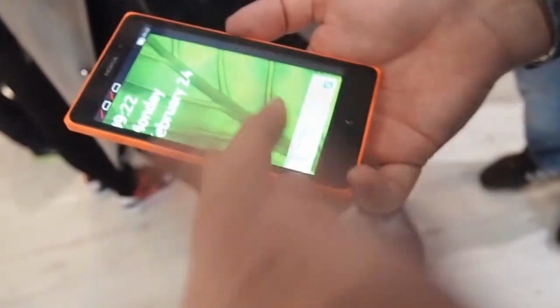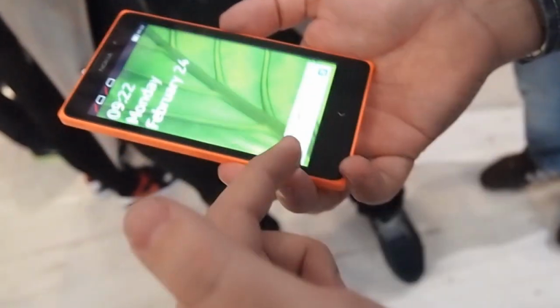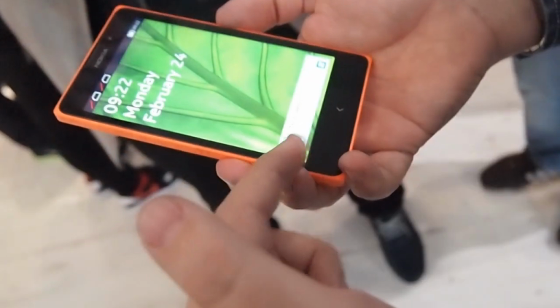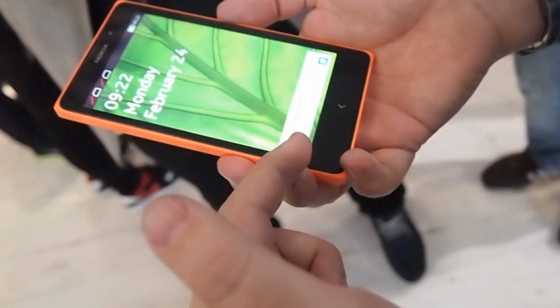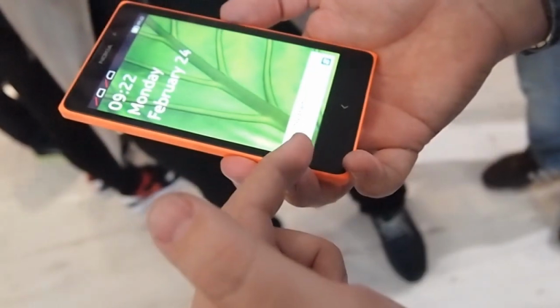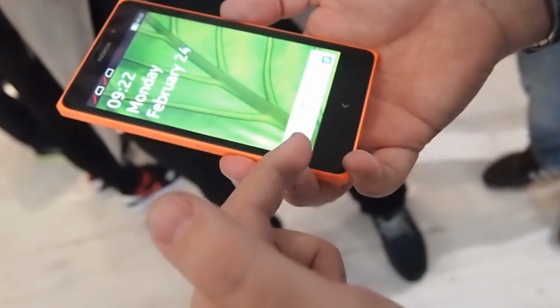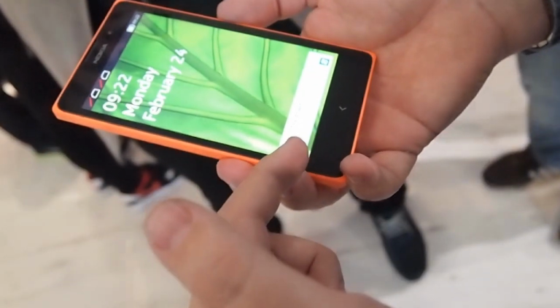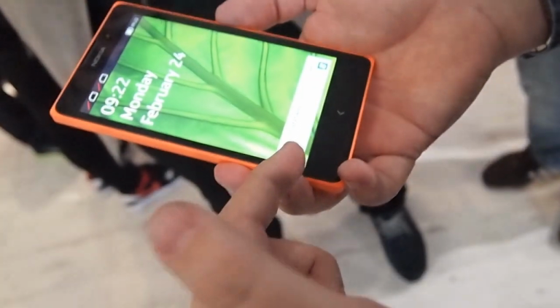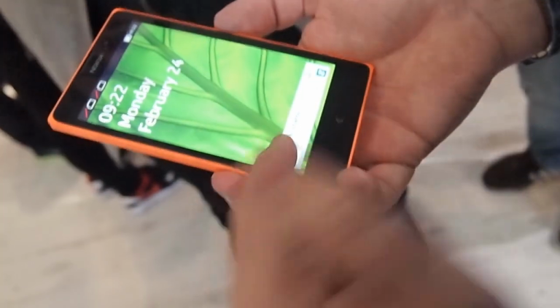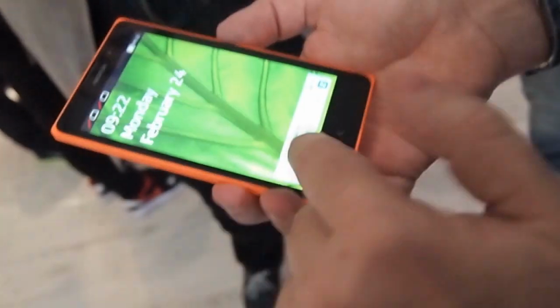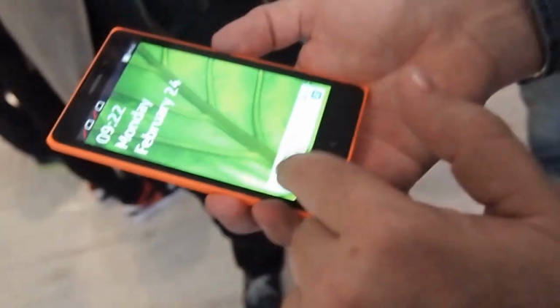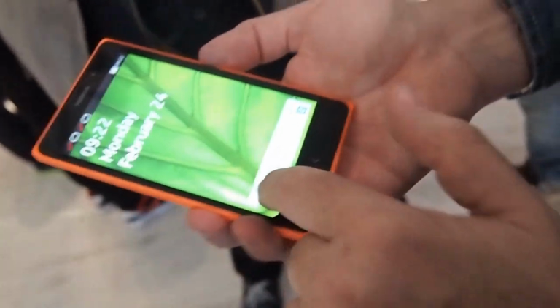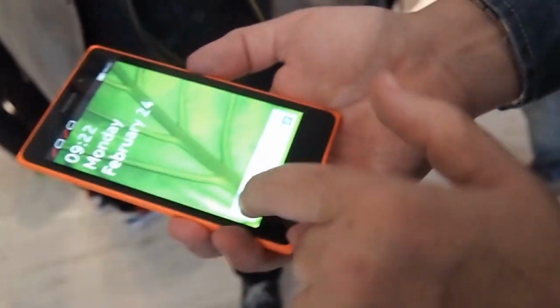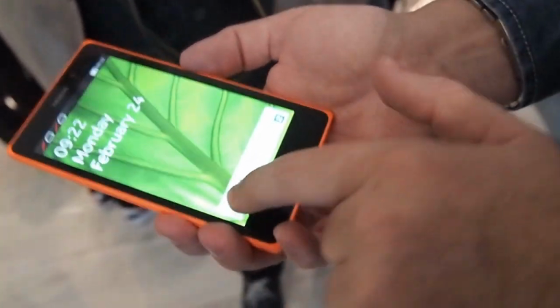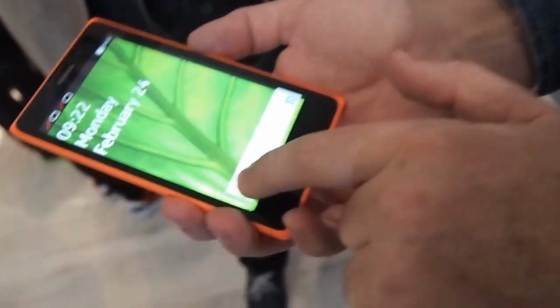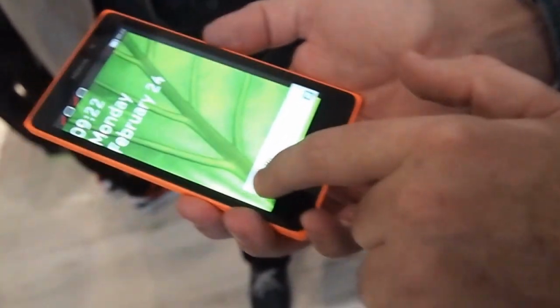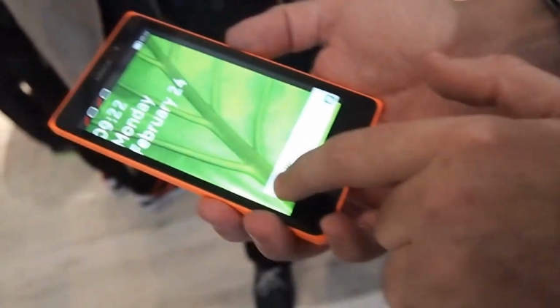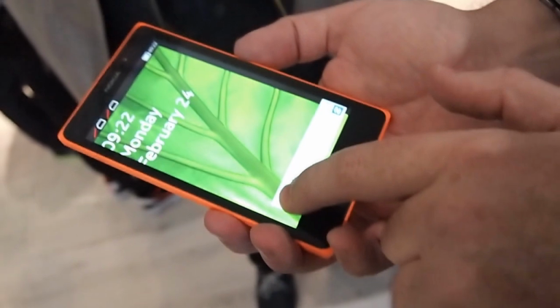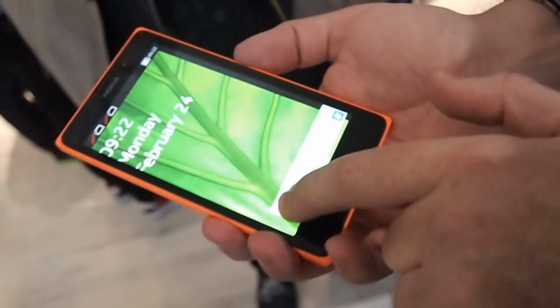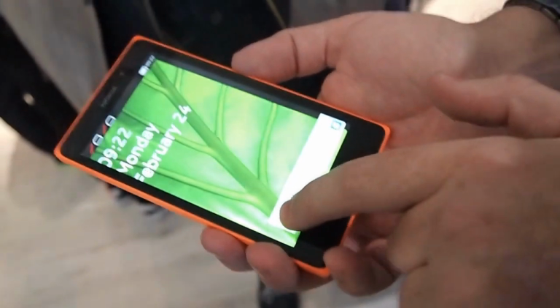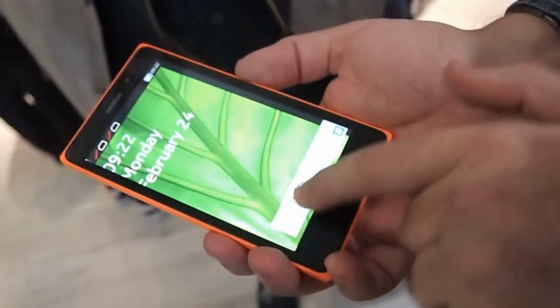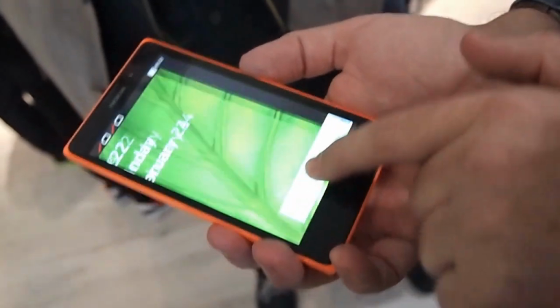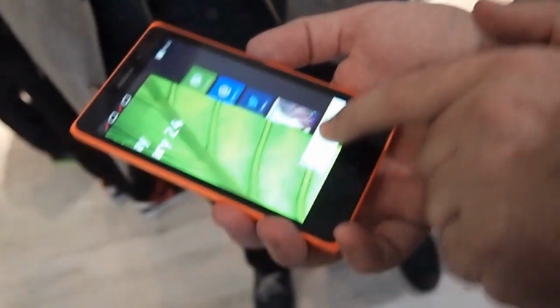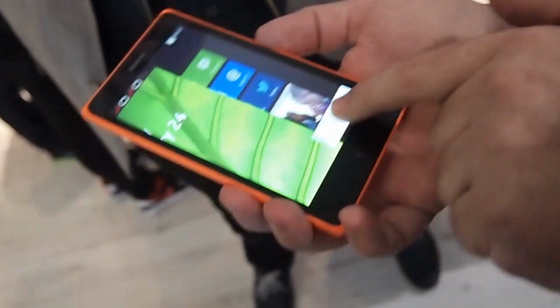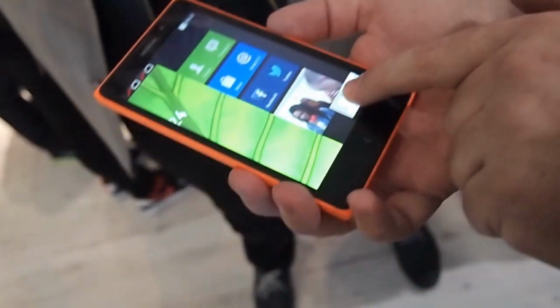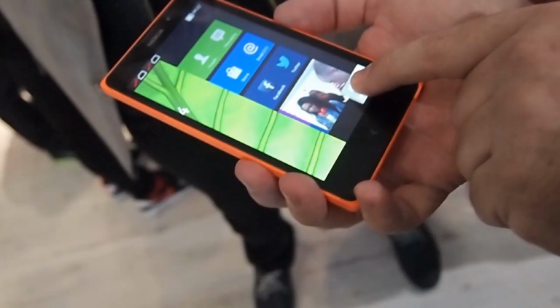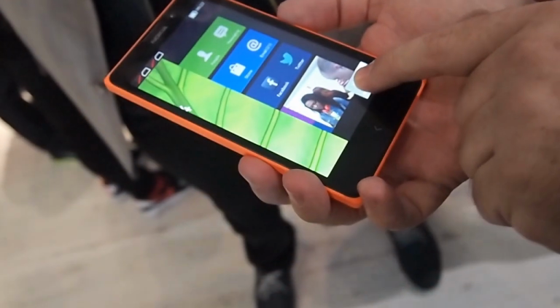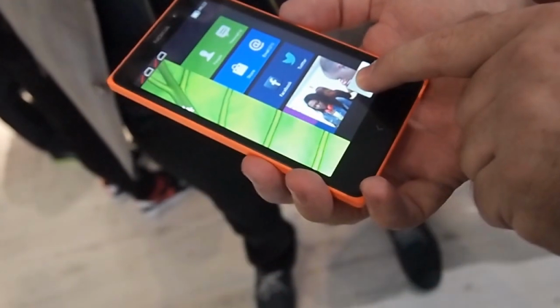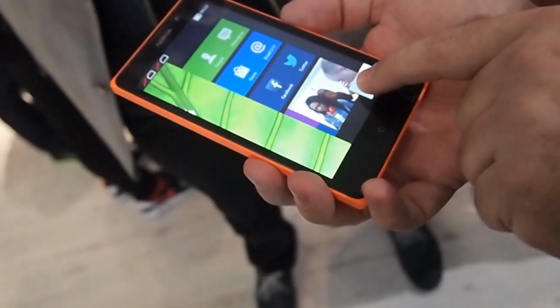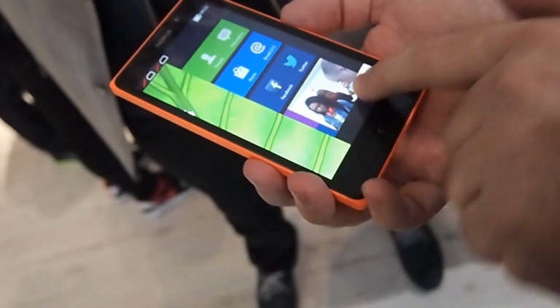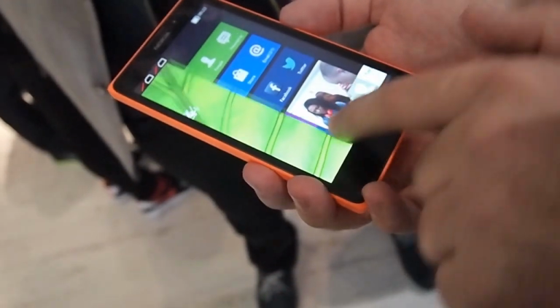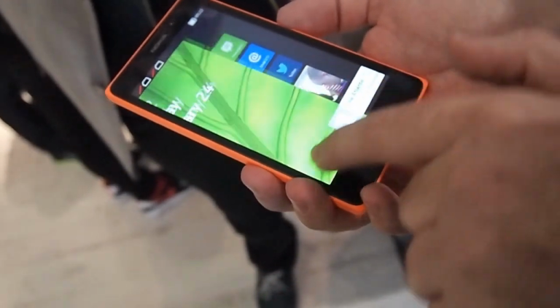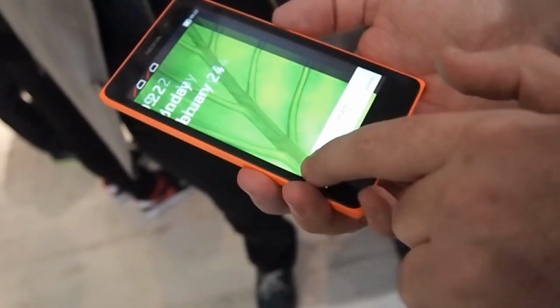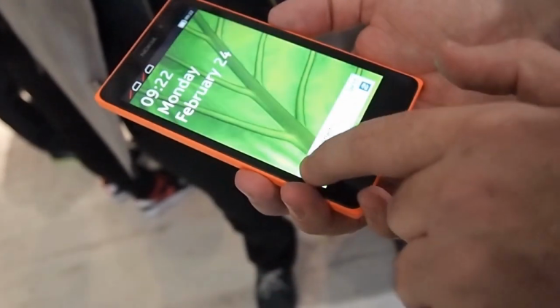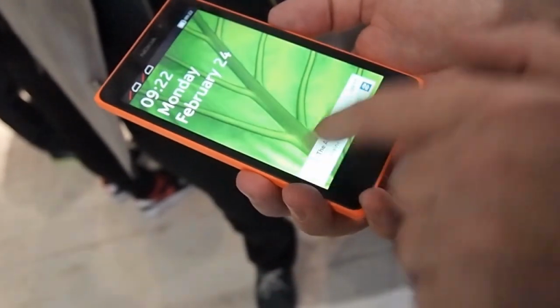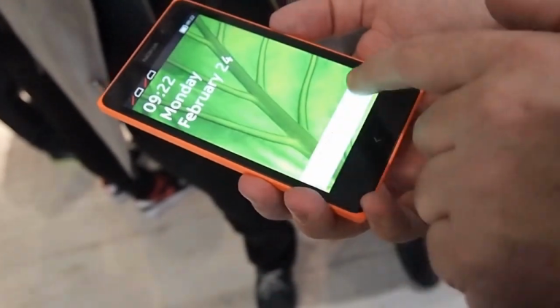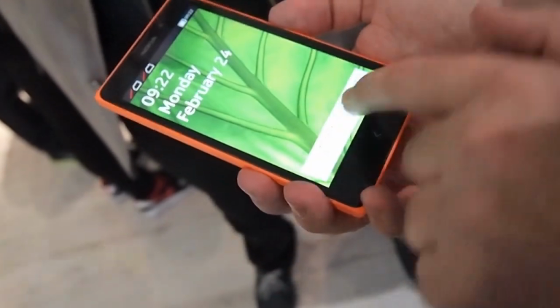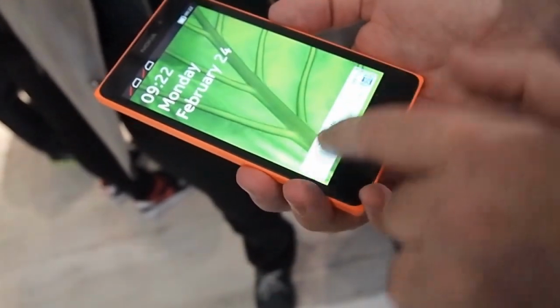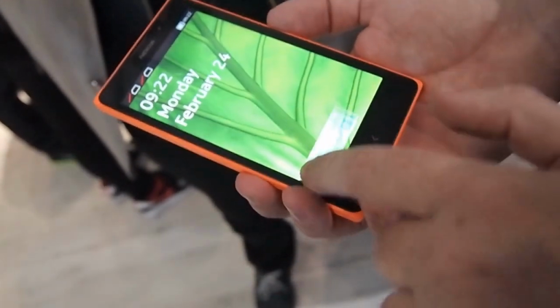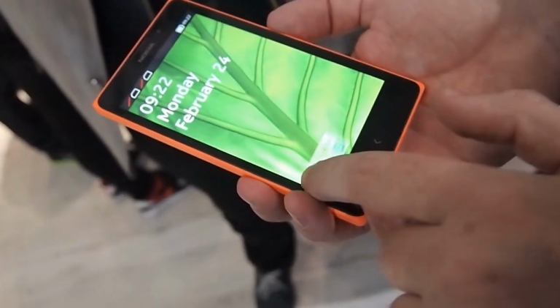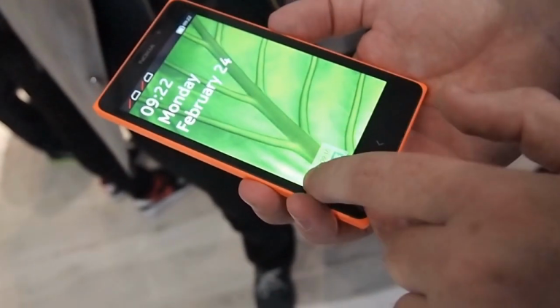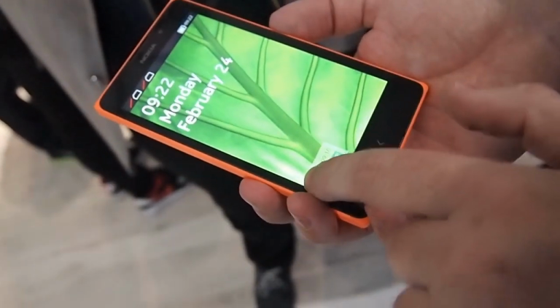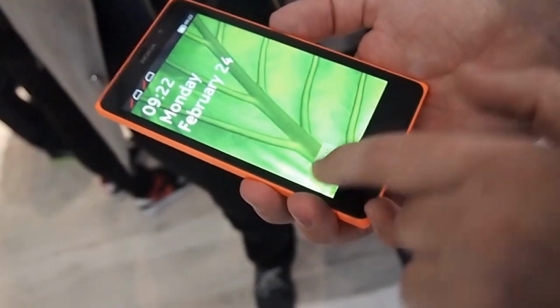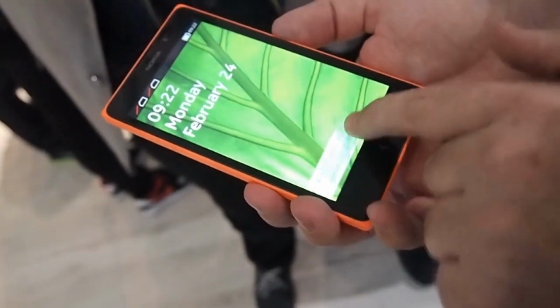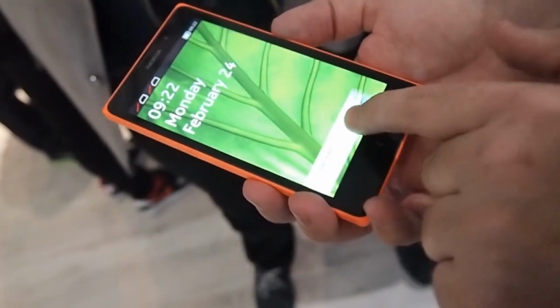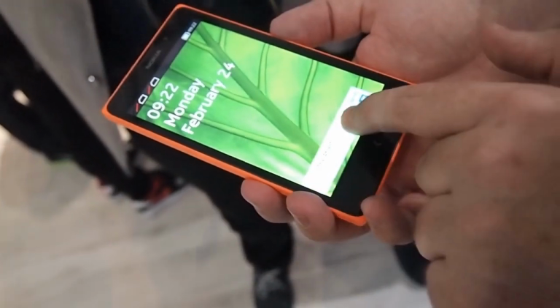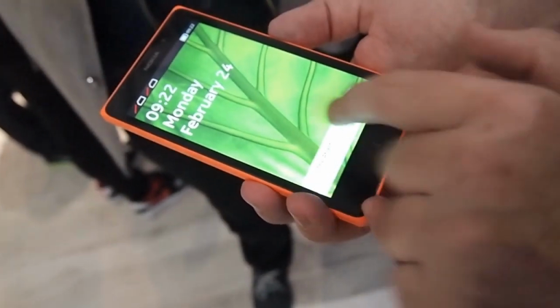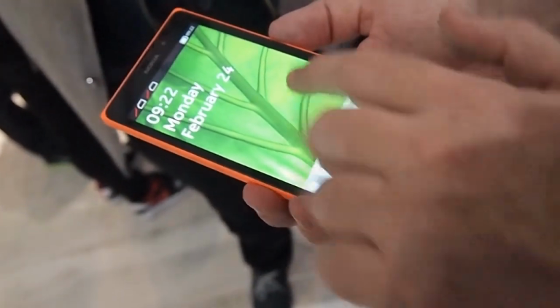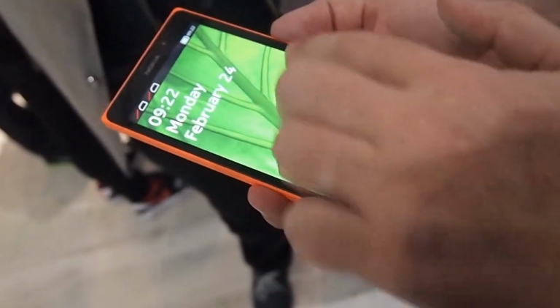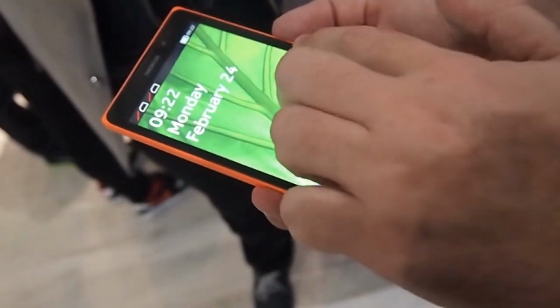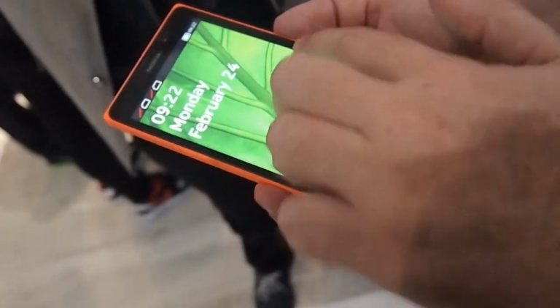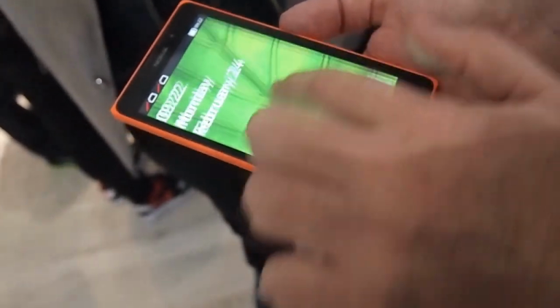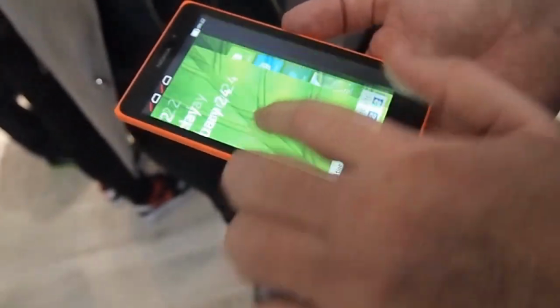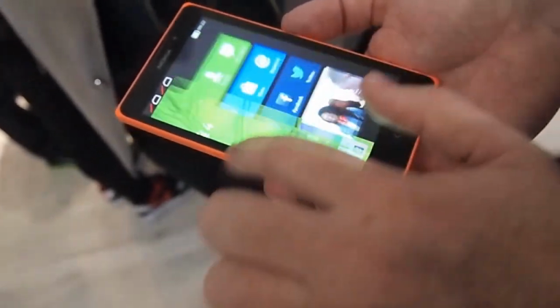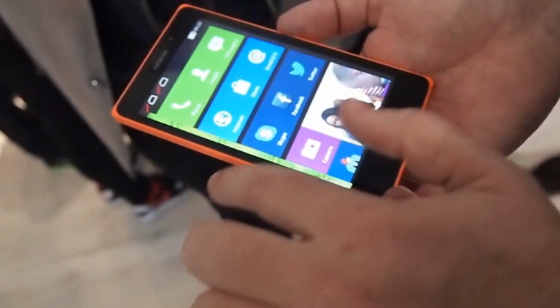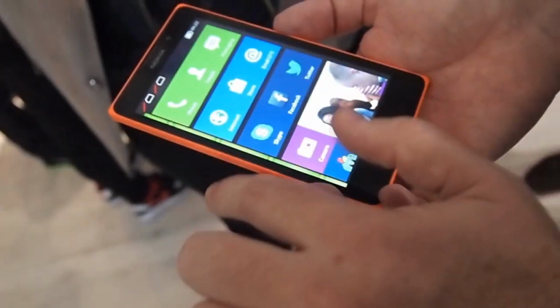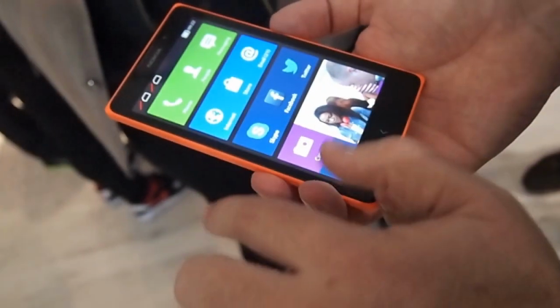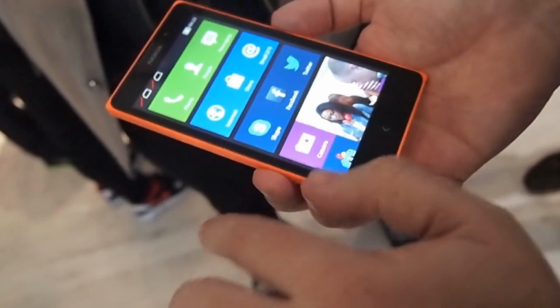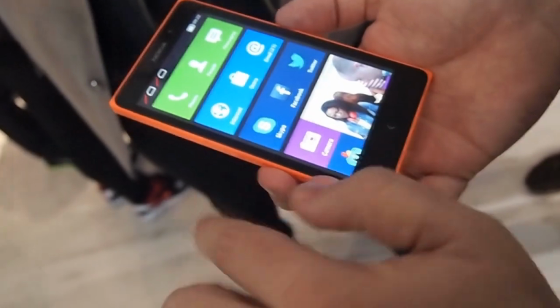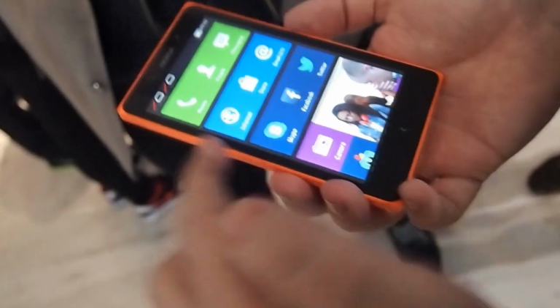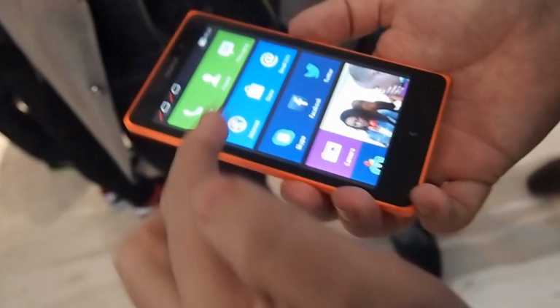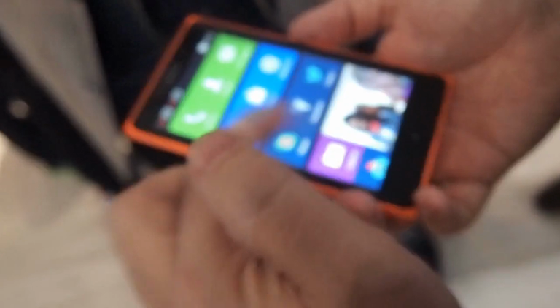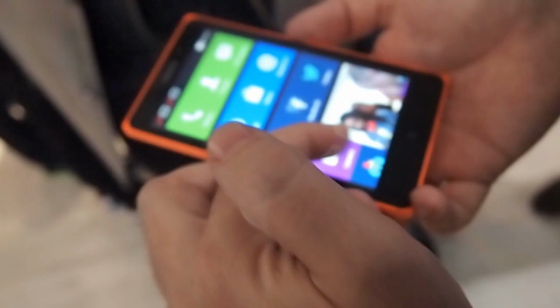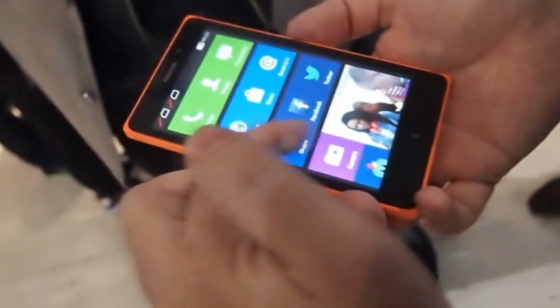Over here you've got notifications. You can go straight to the notification by swiping it, or you can dismiss it, swipe to unlock the device.